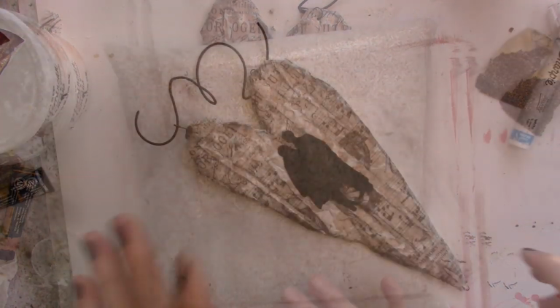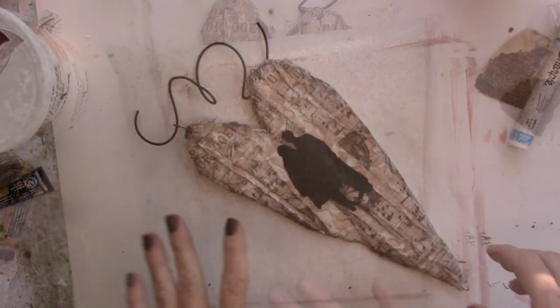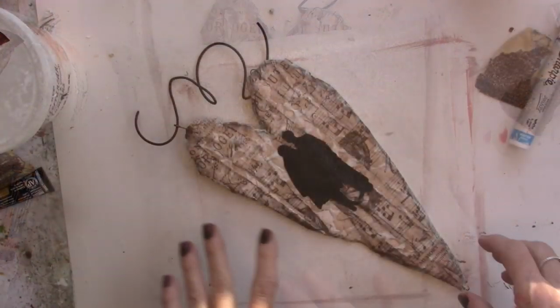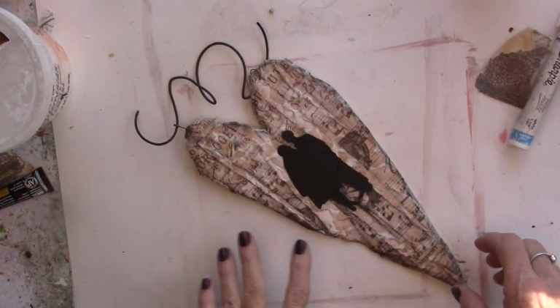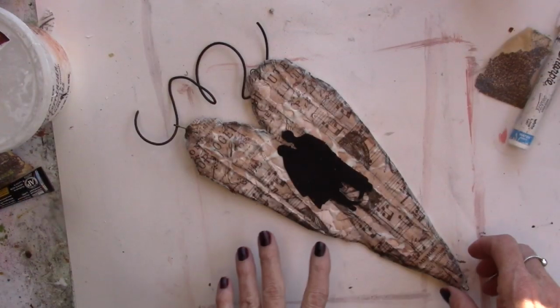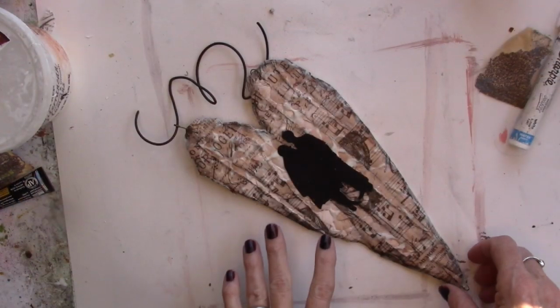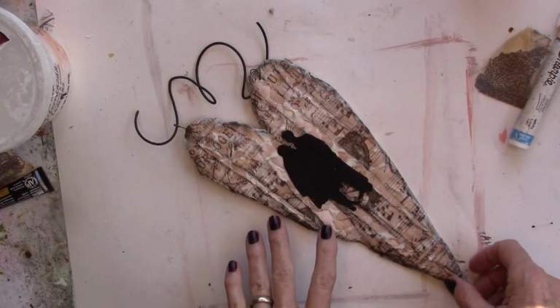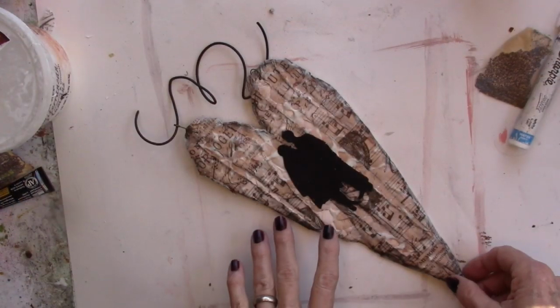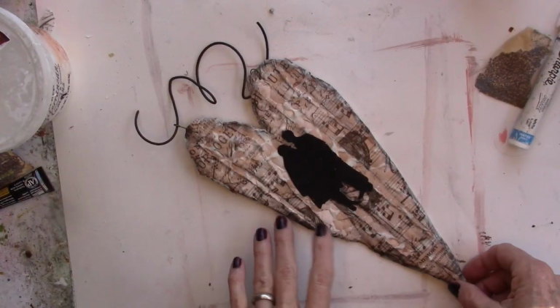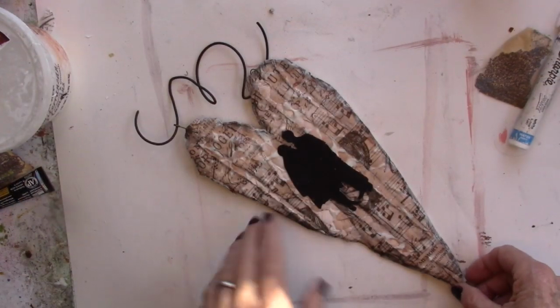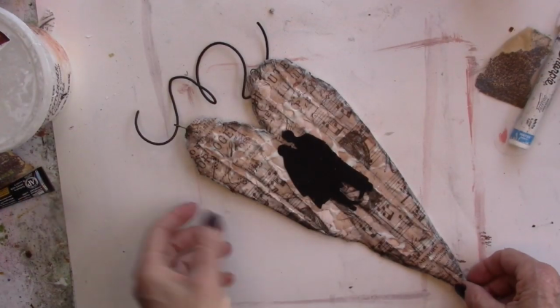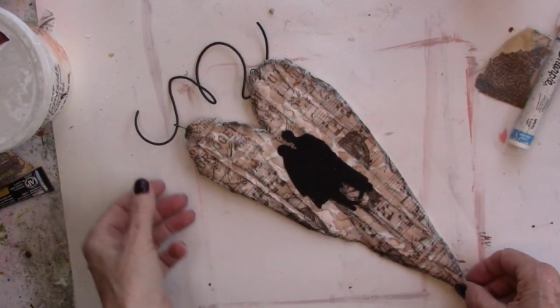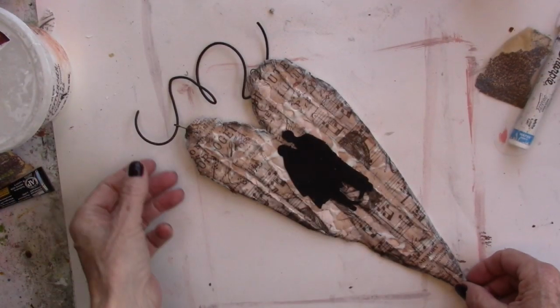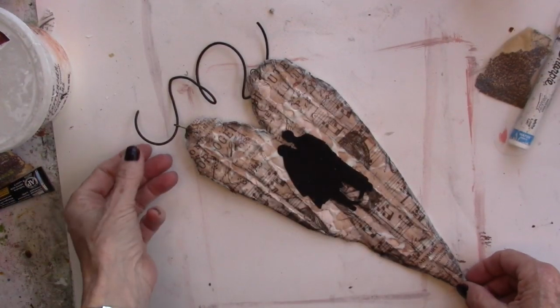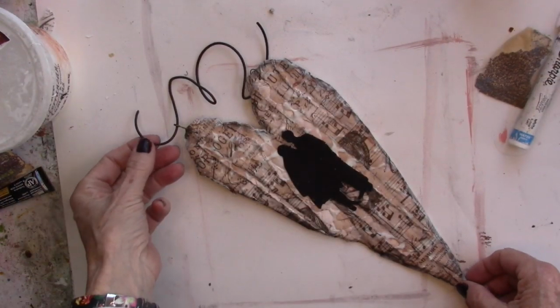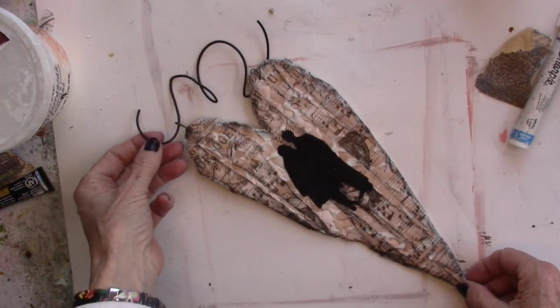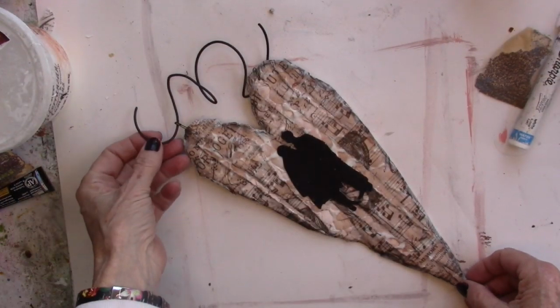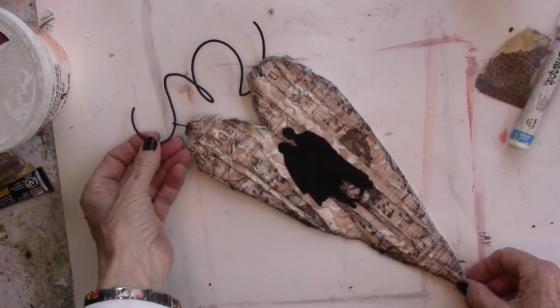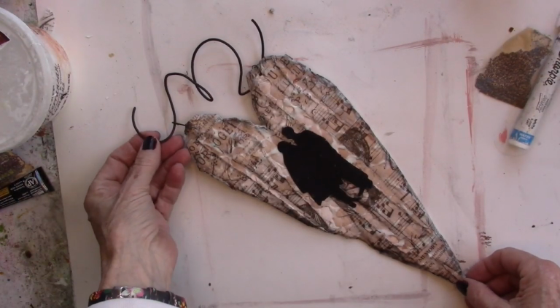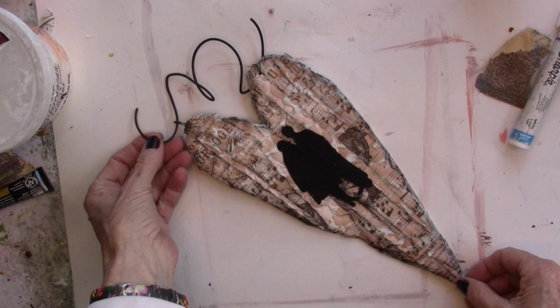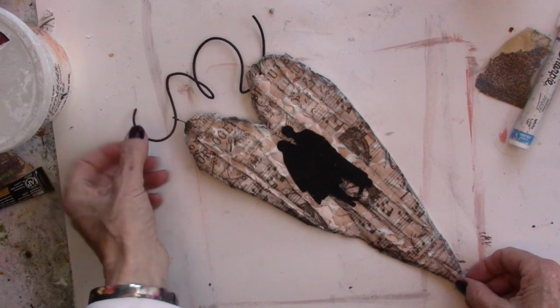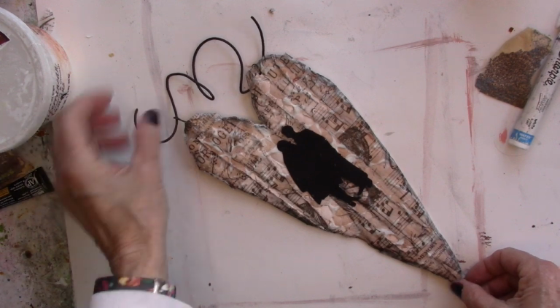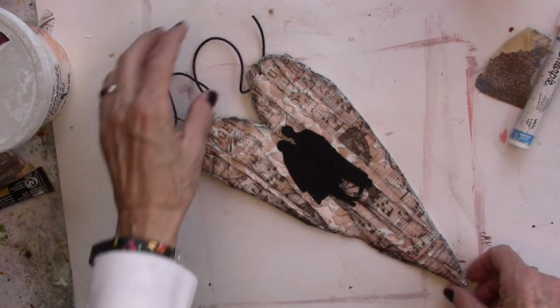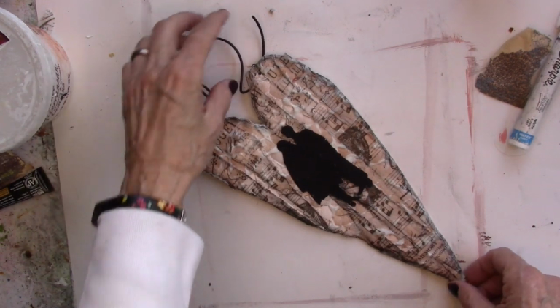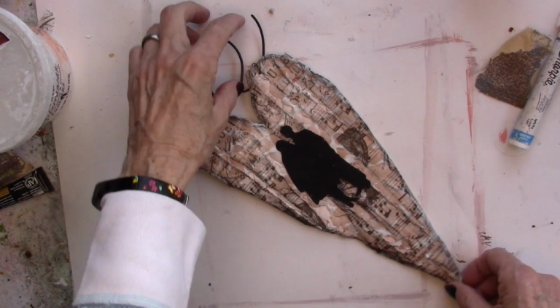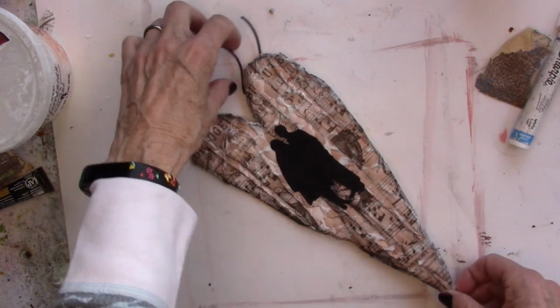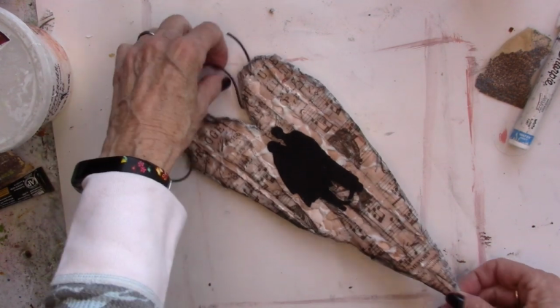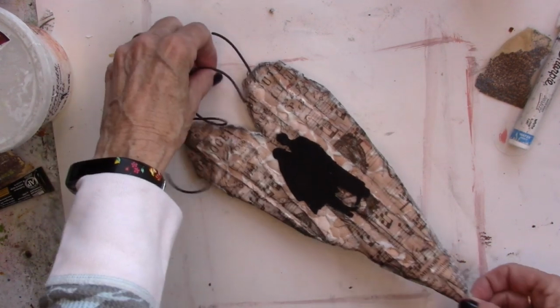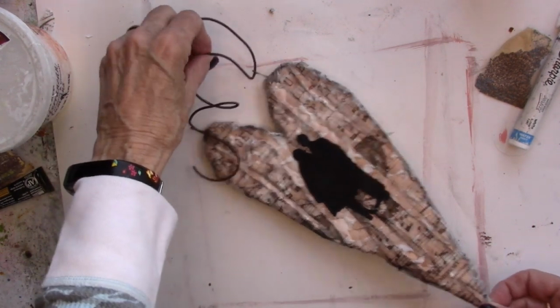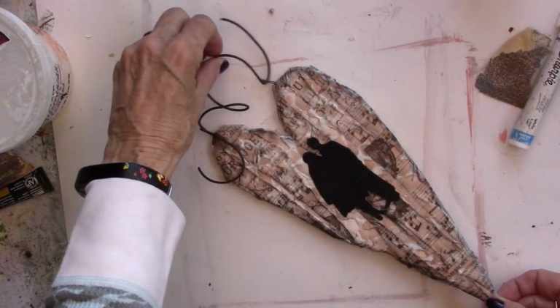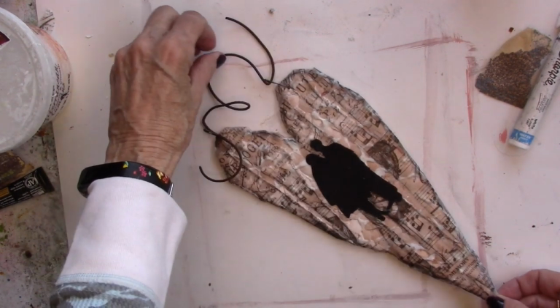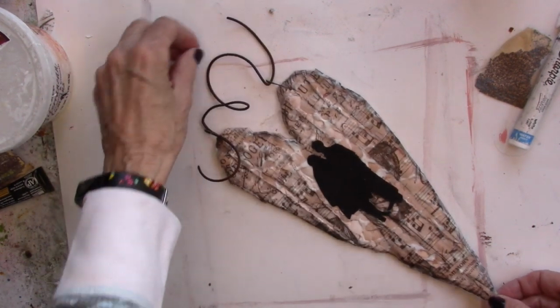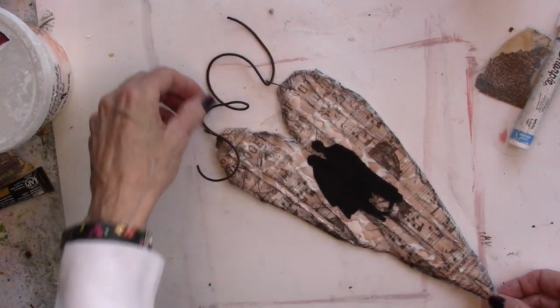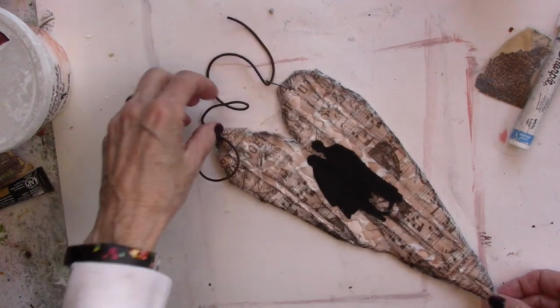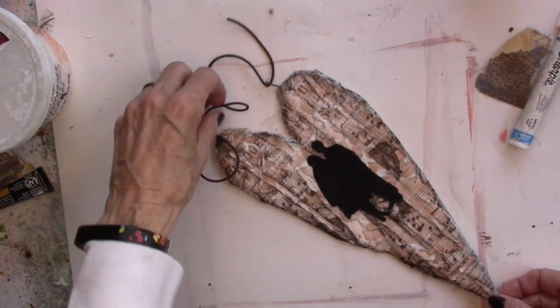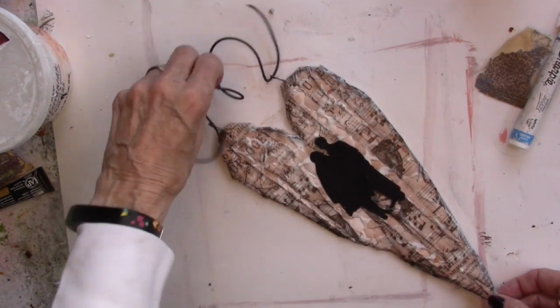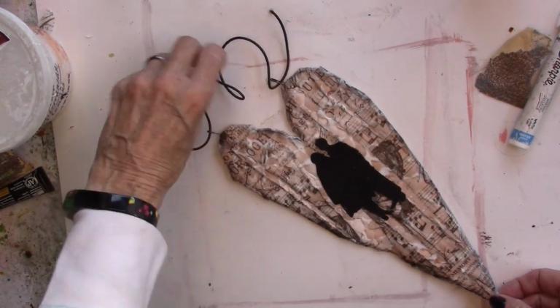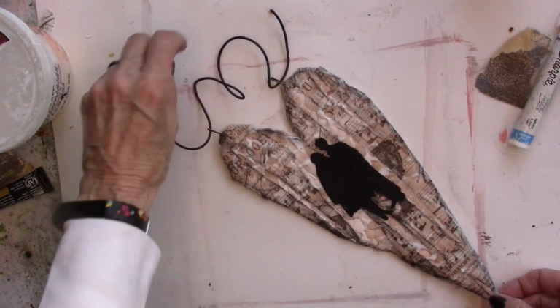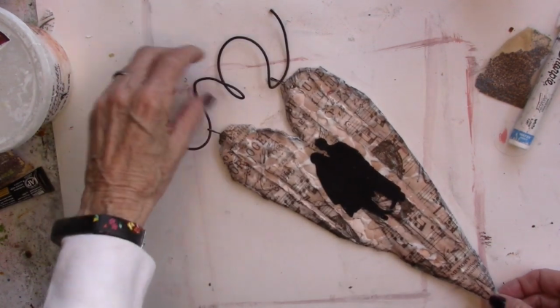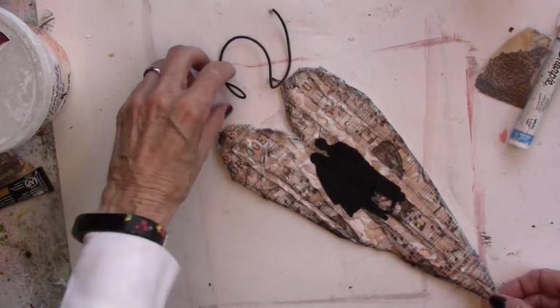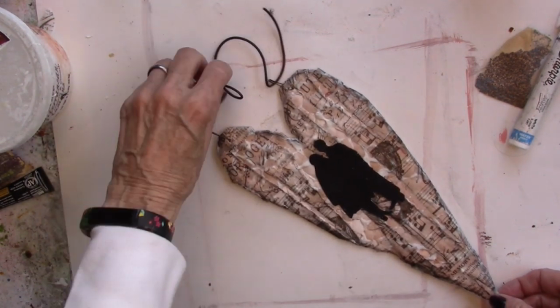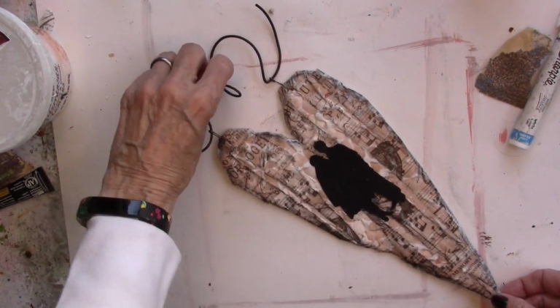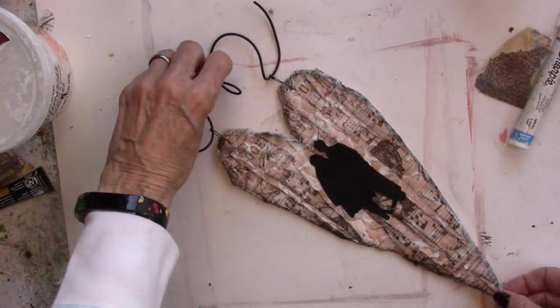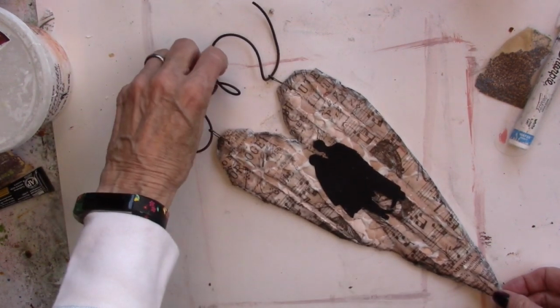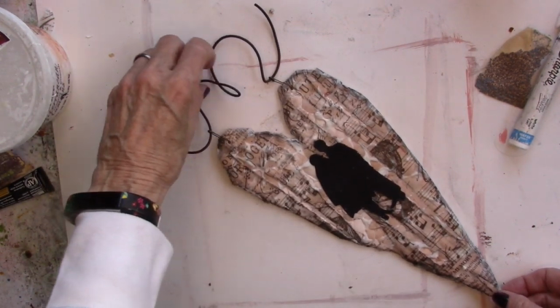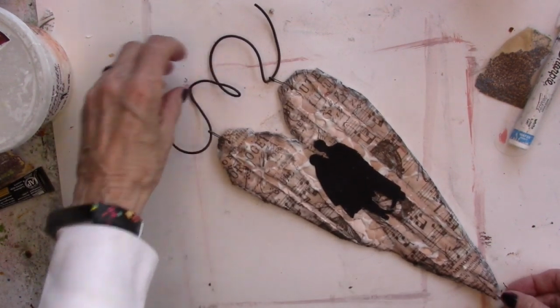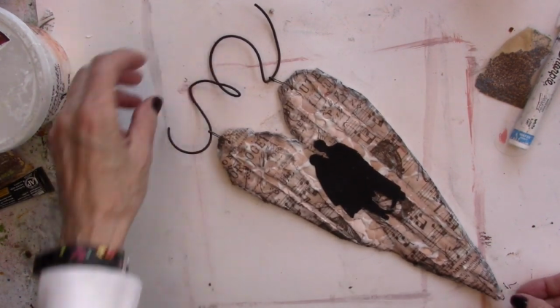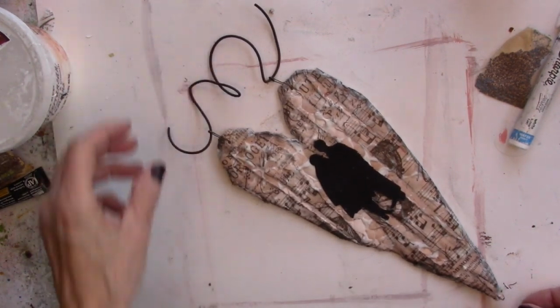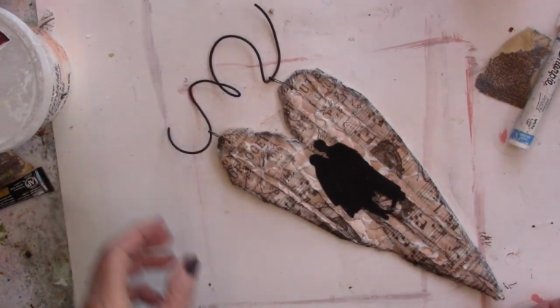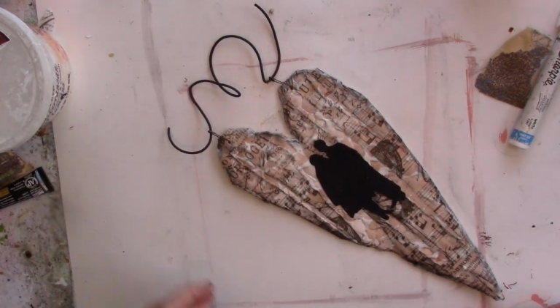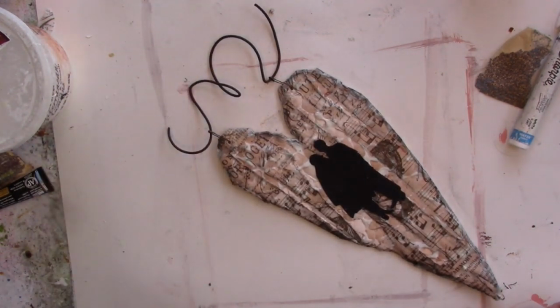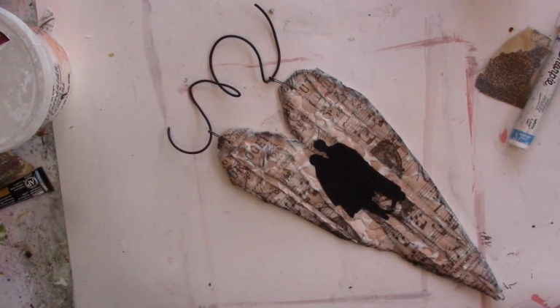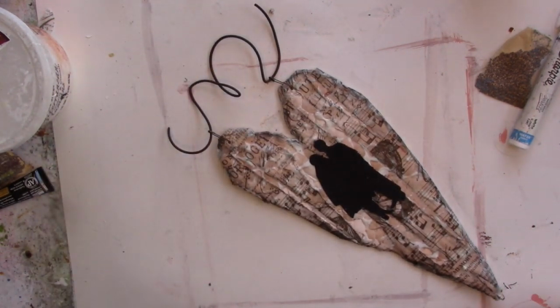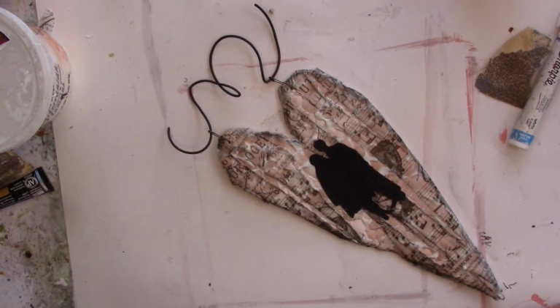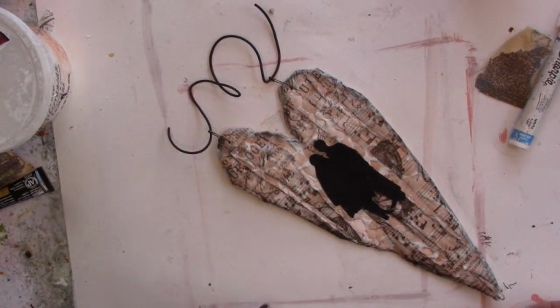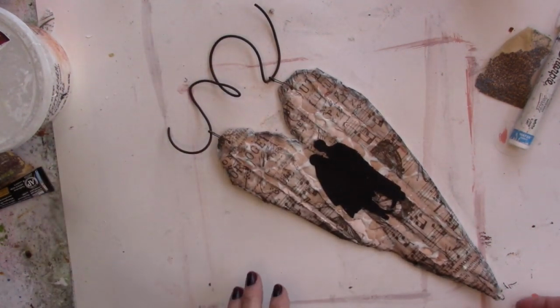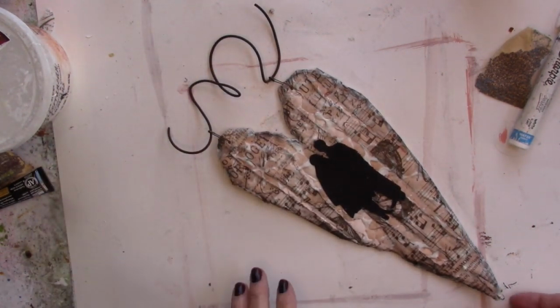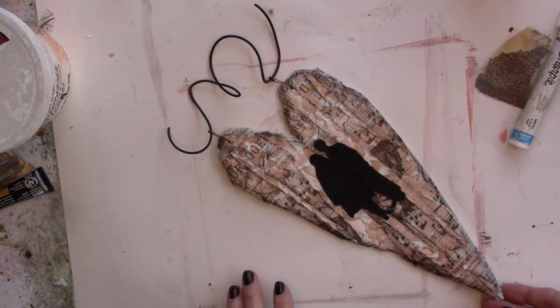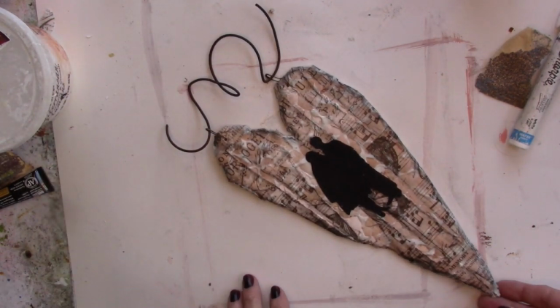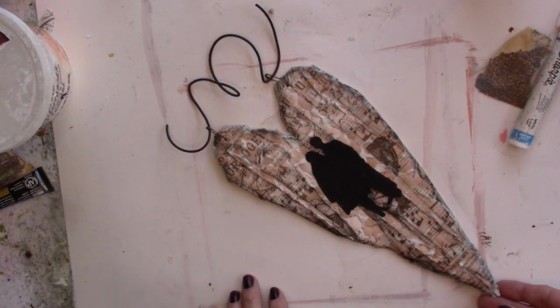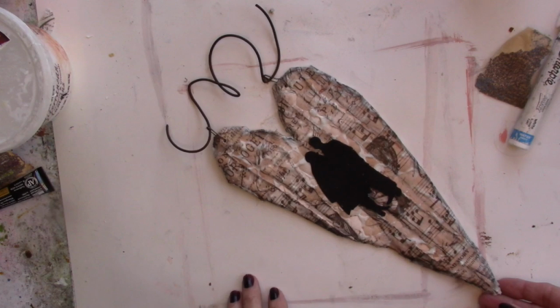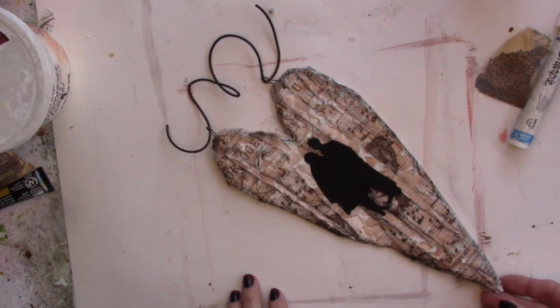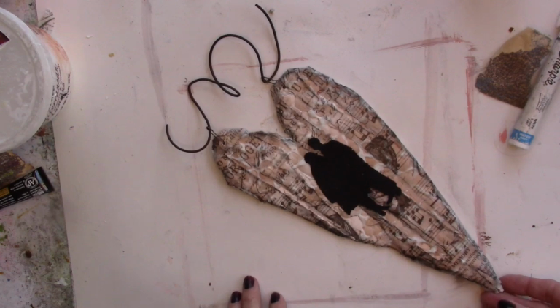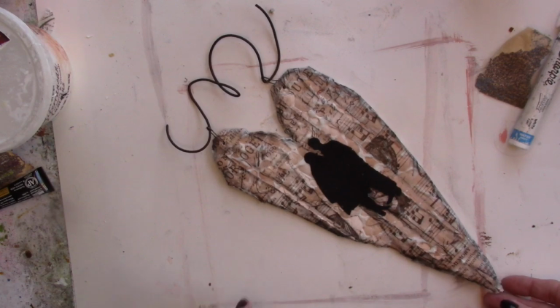All right, we're all done. Your turn — go create, go play, go have fun.